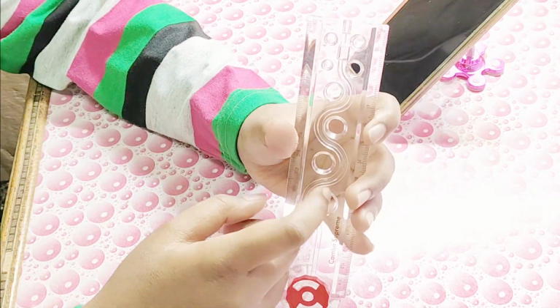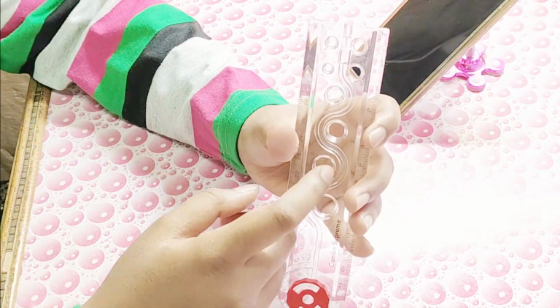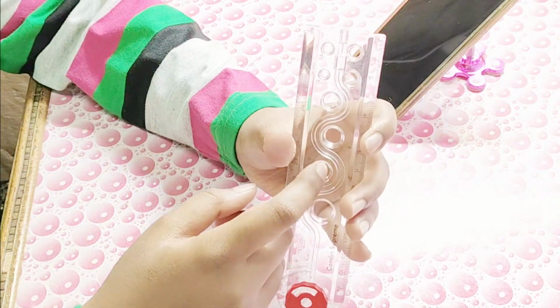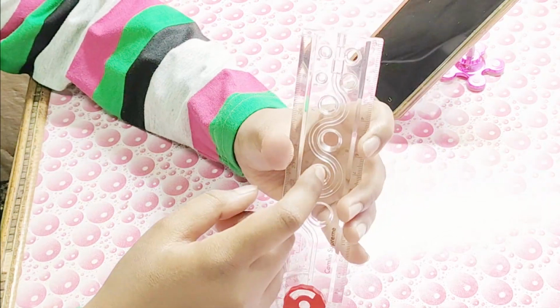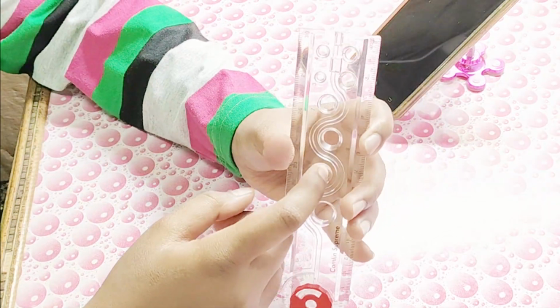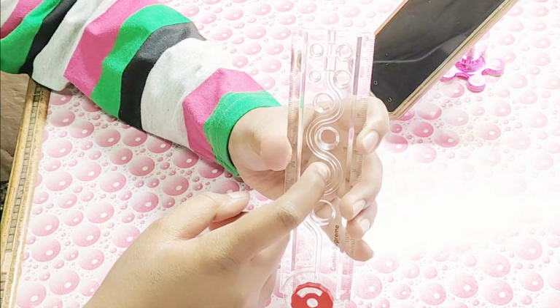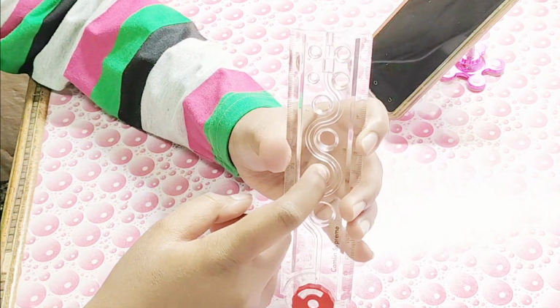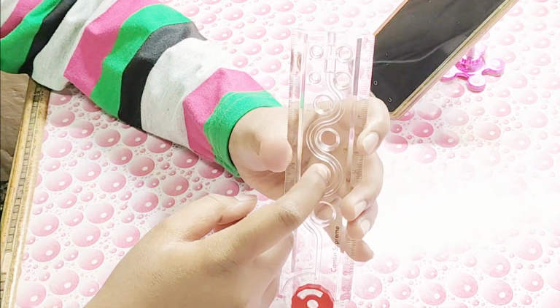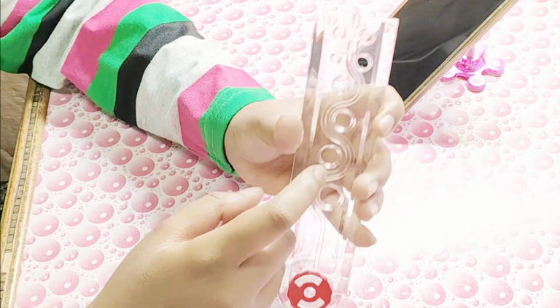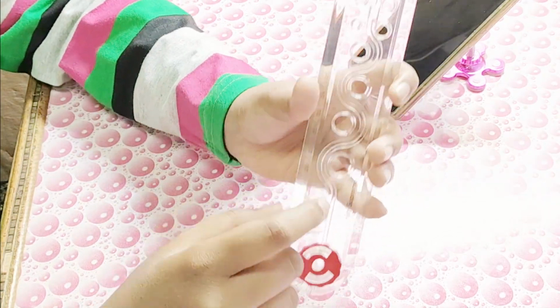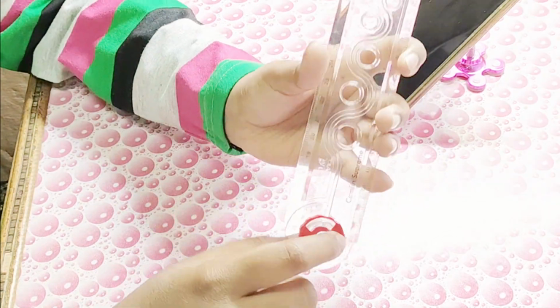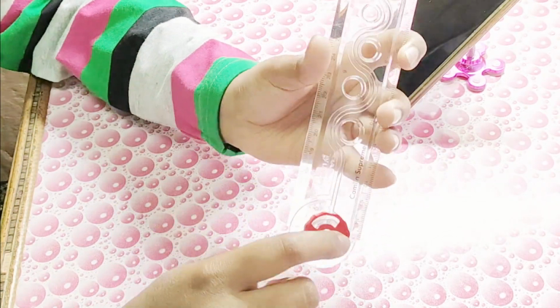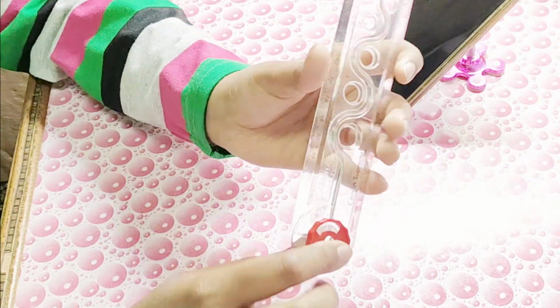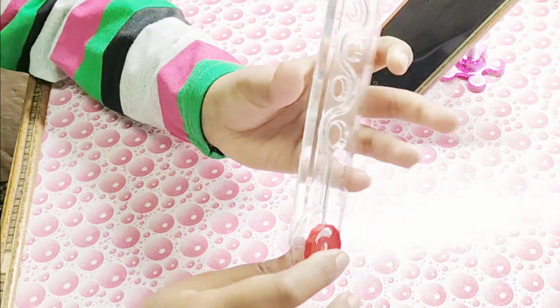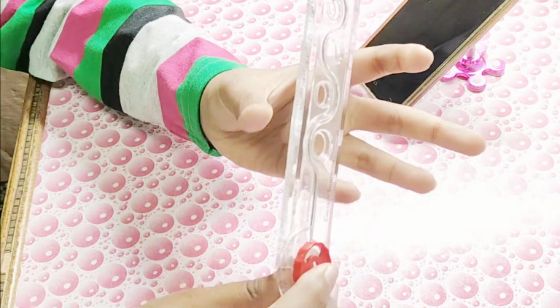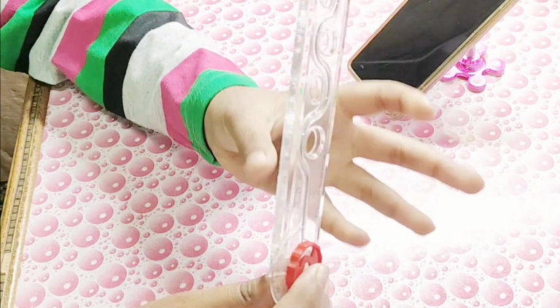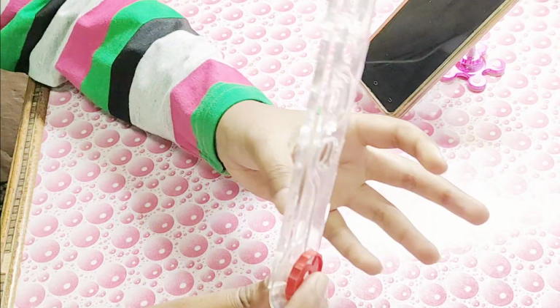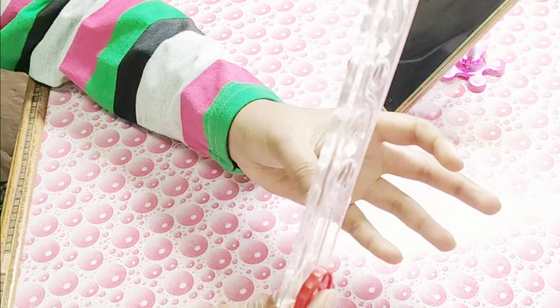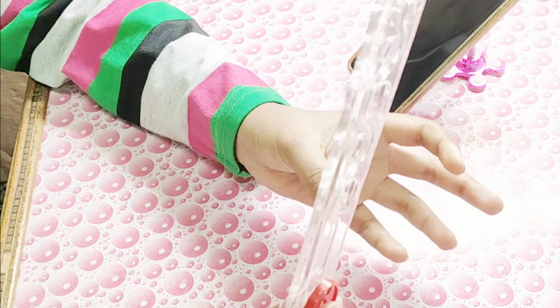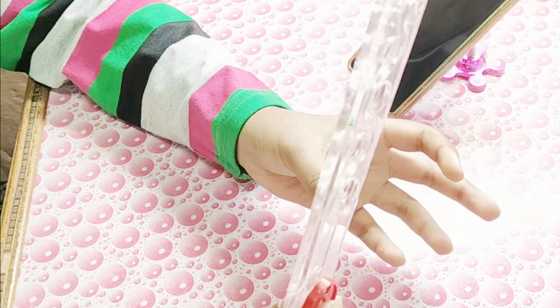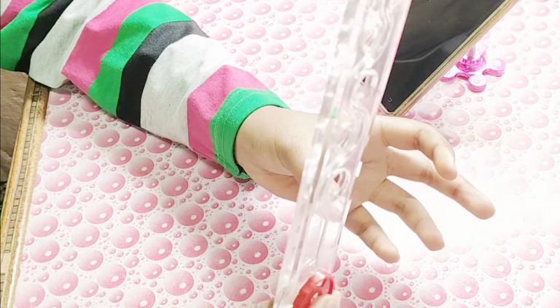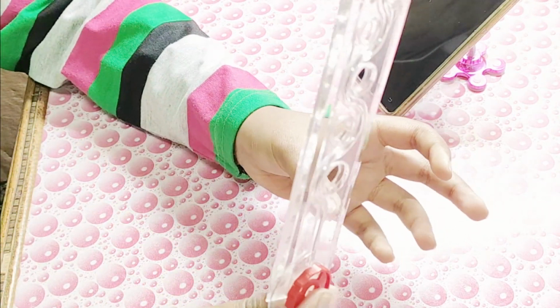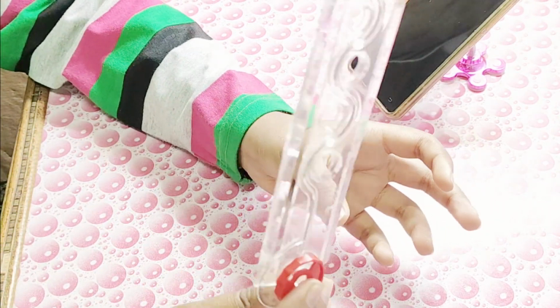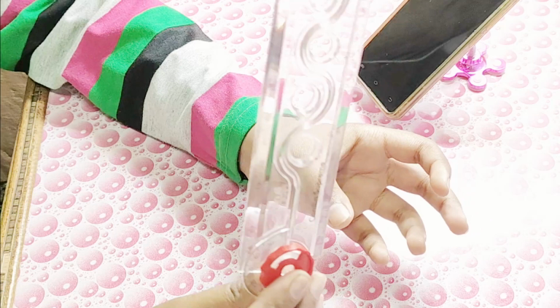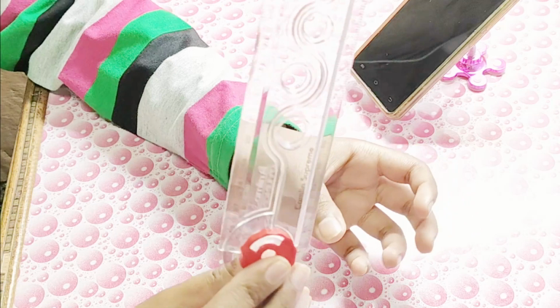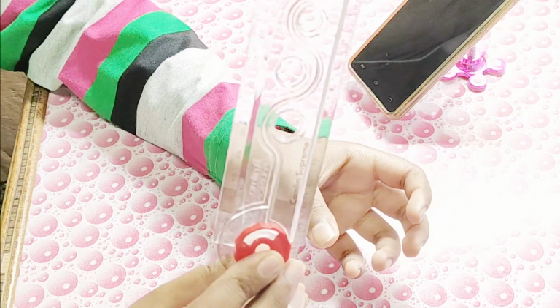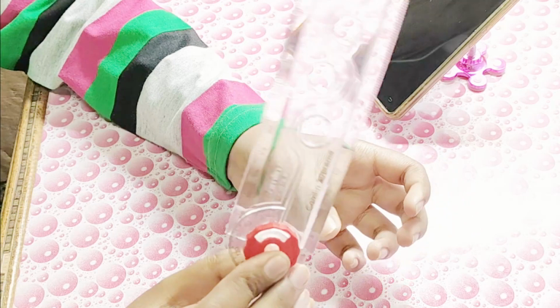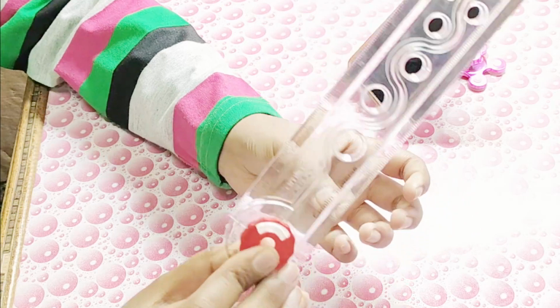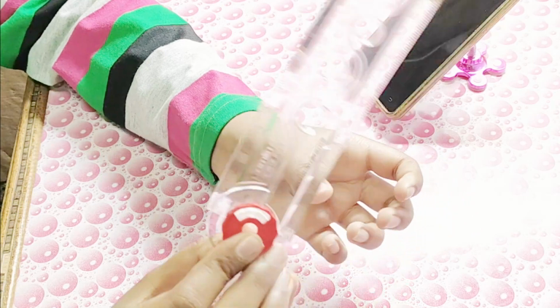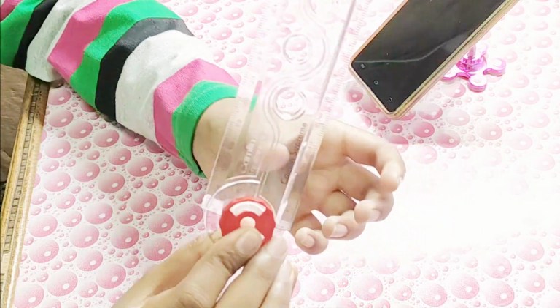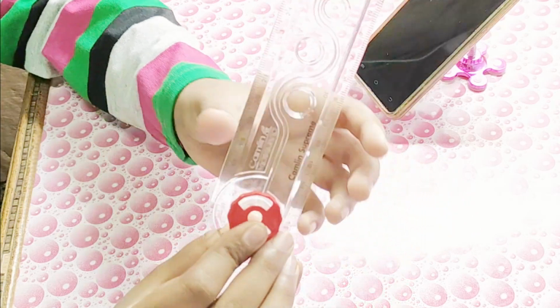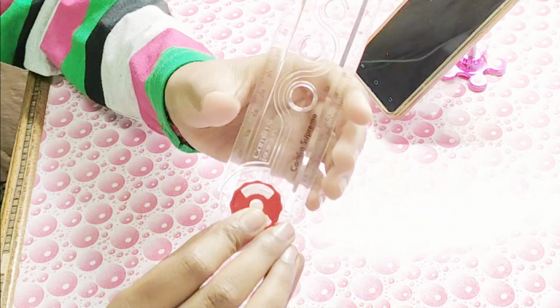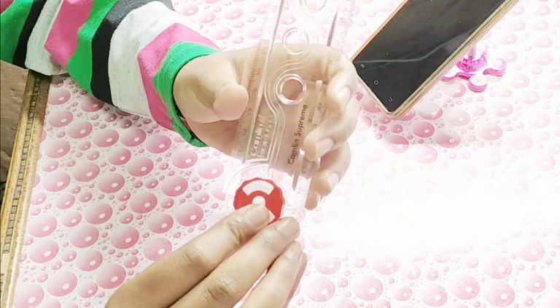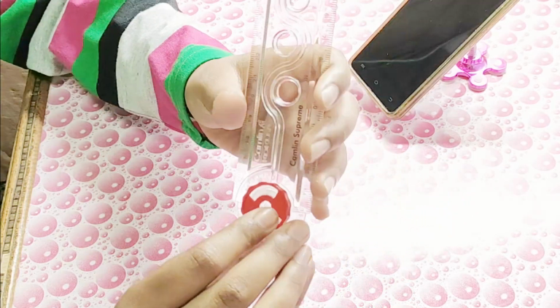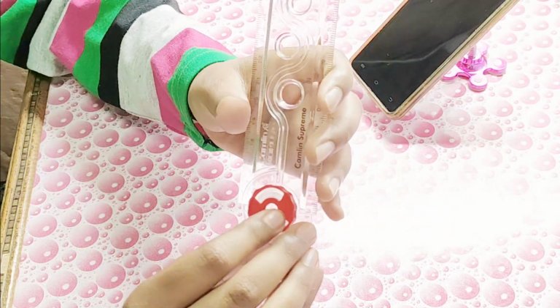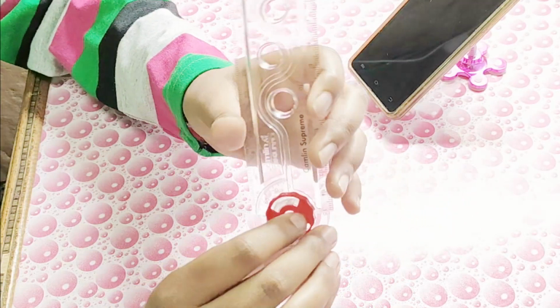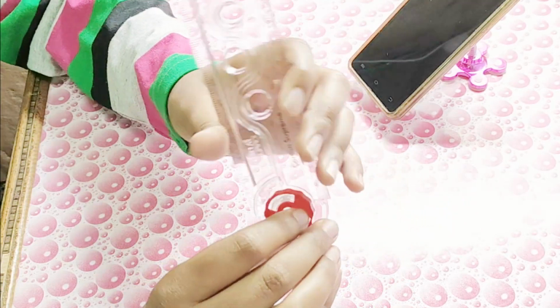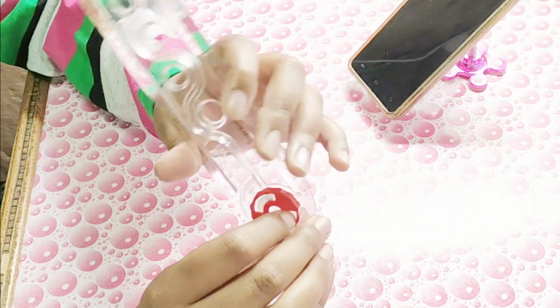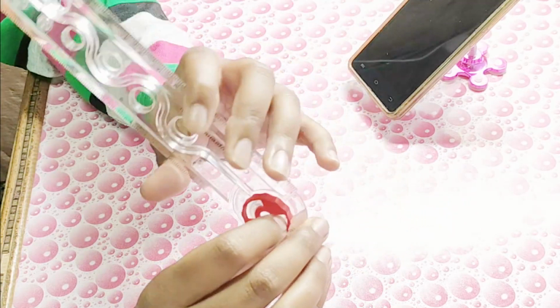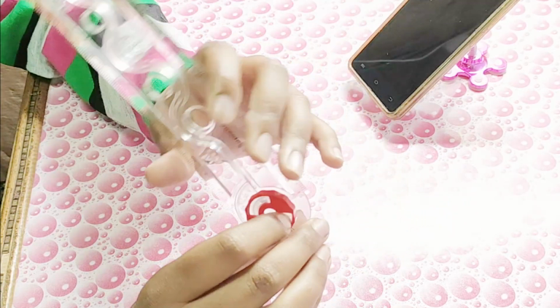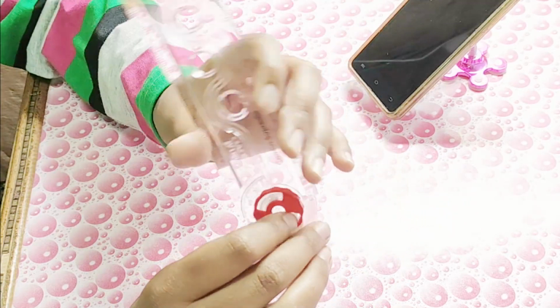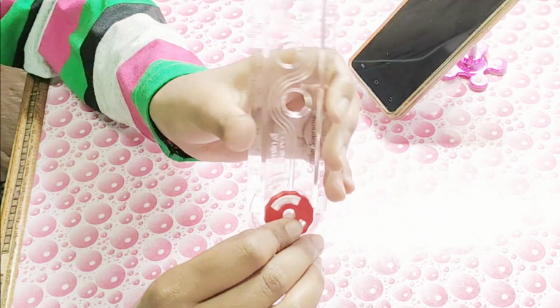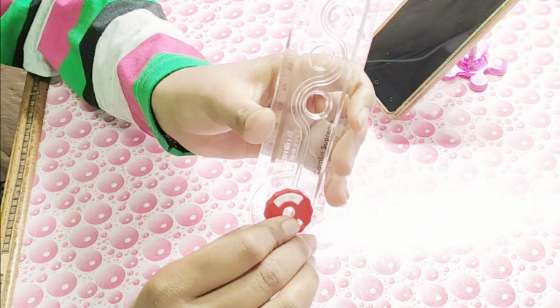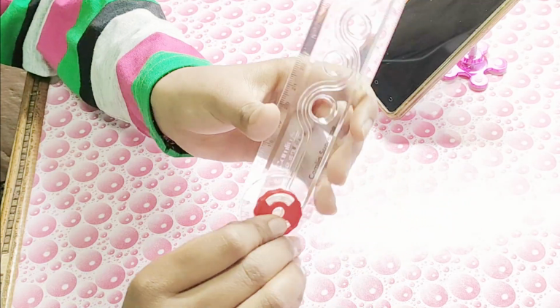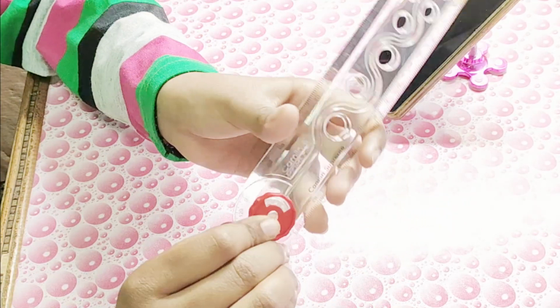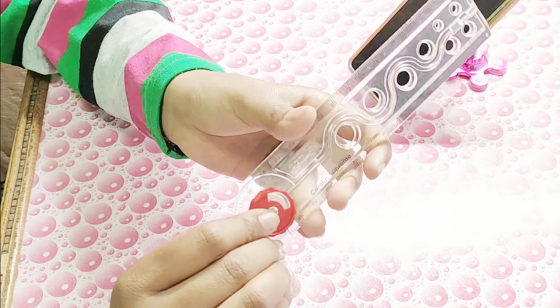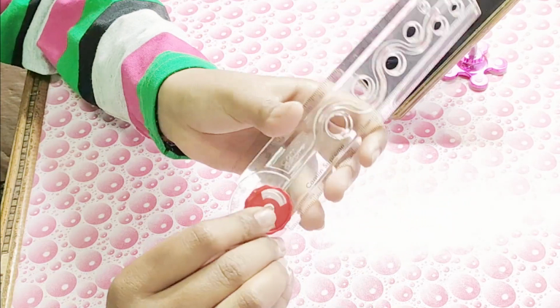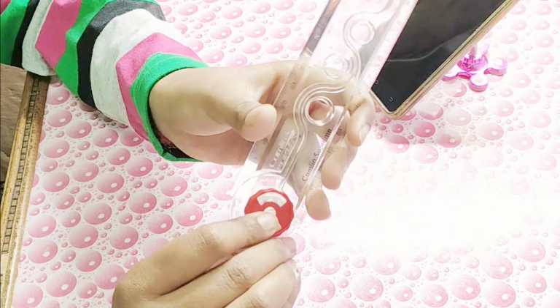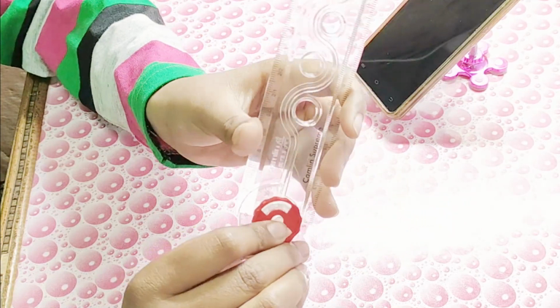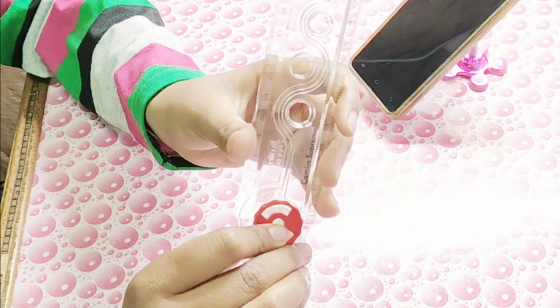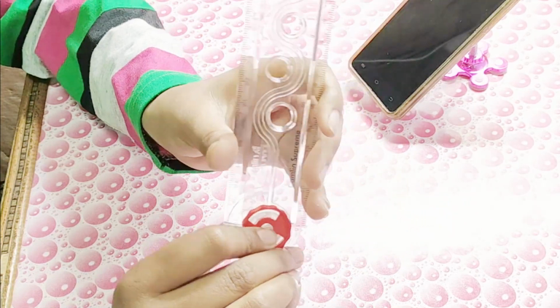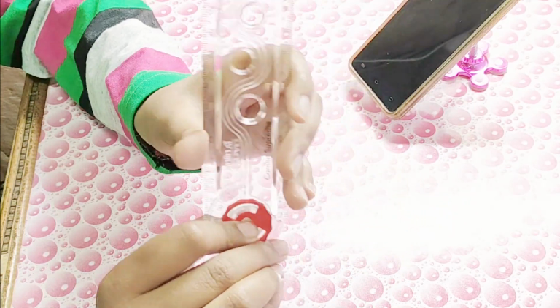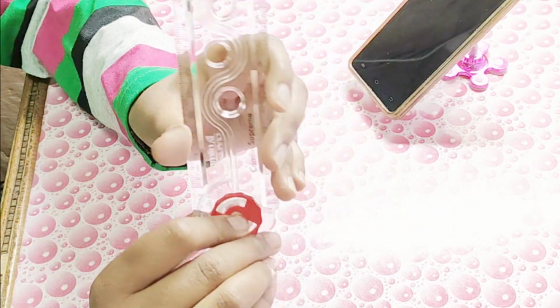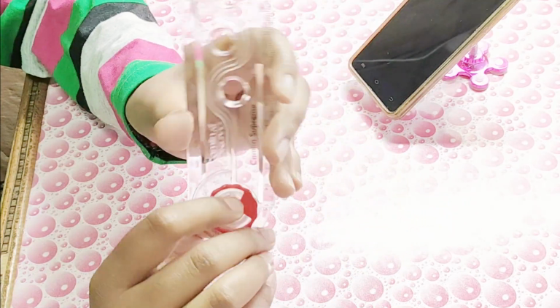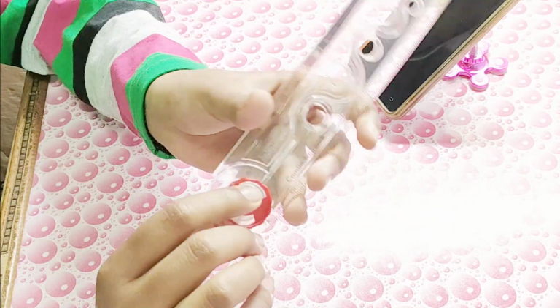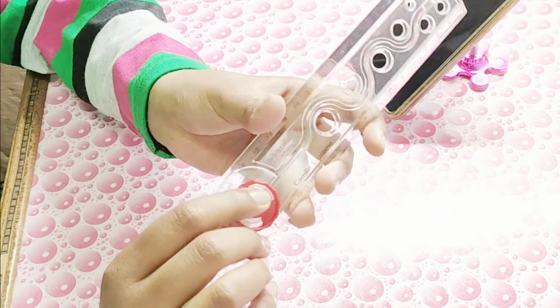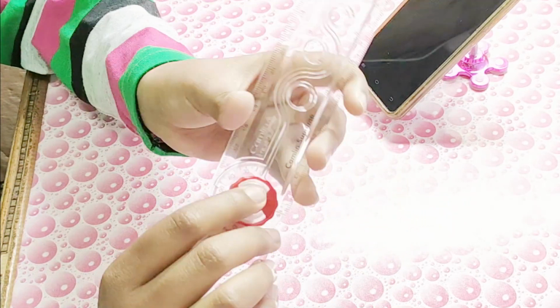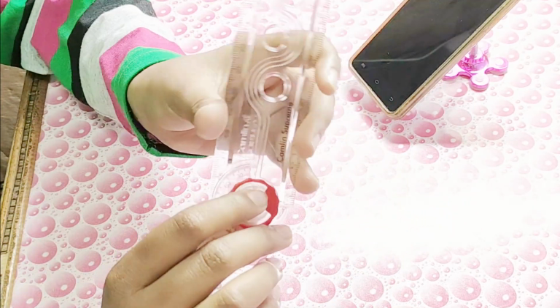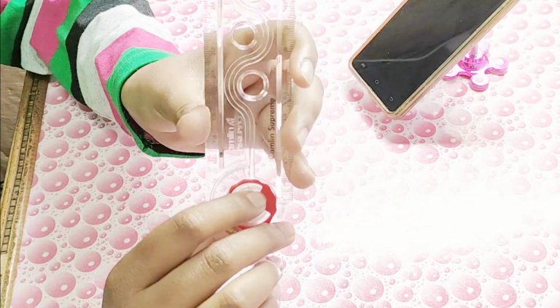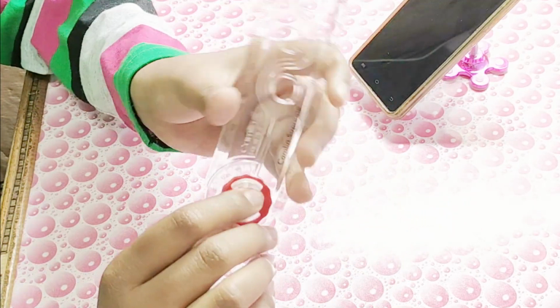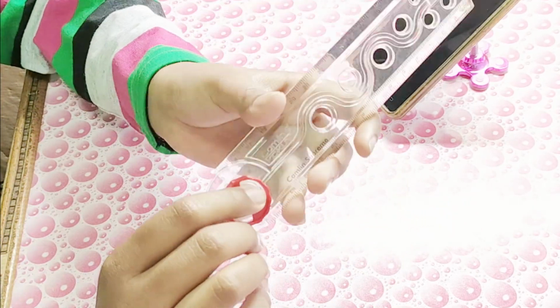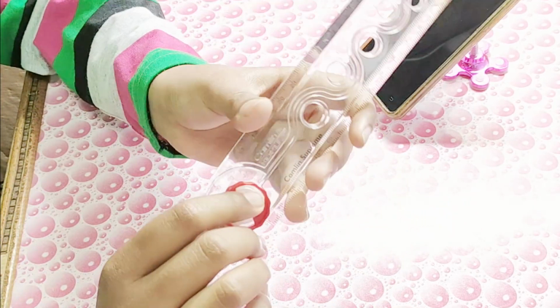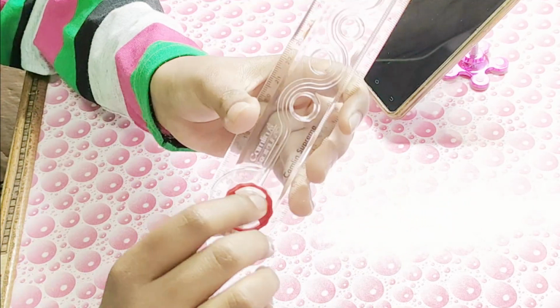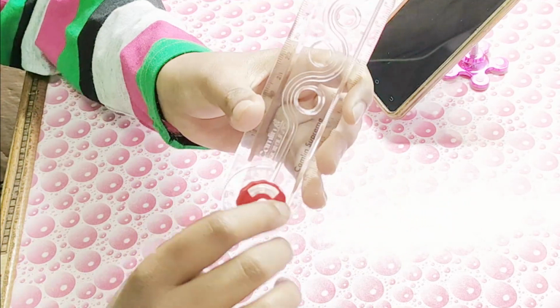The ruler also has these circles, as you can see. These circles are used even in bullet journals, and you can use them when you're decorating your planner too.